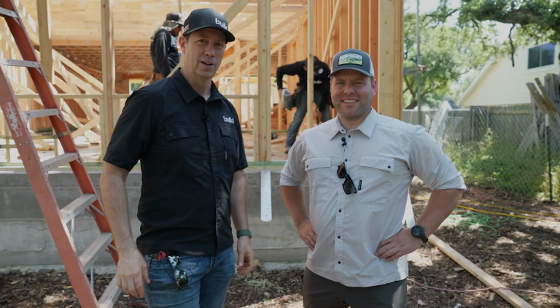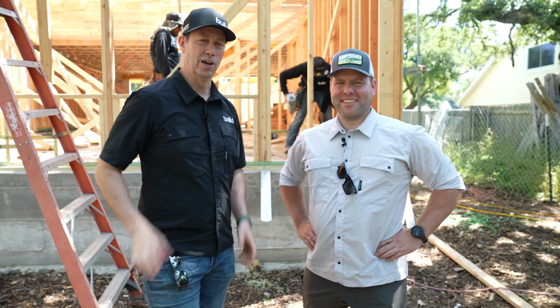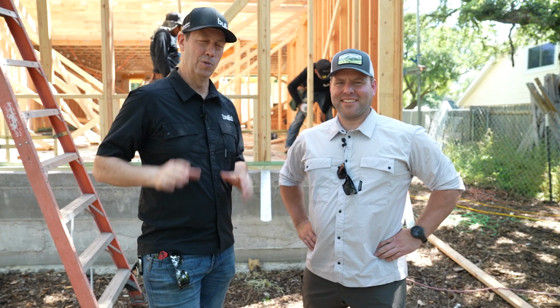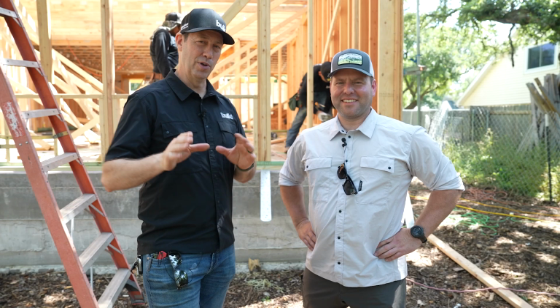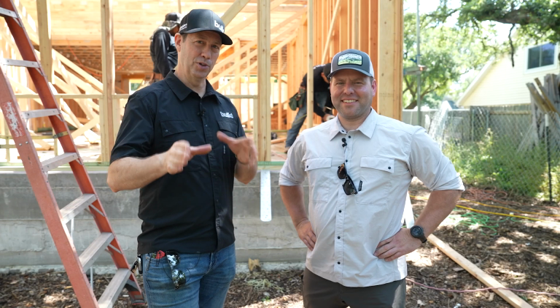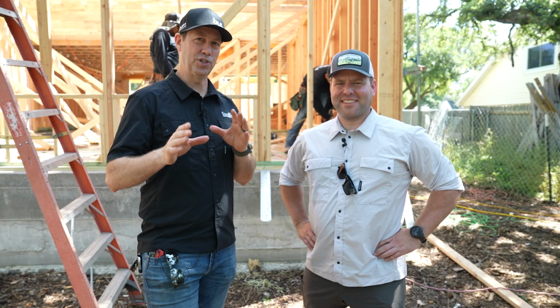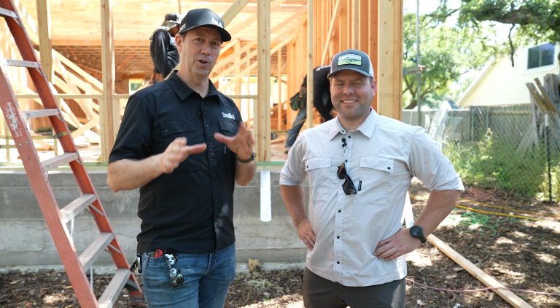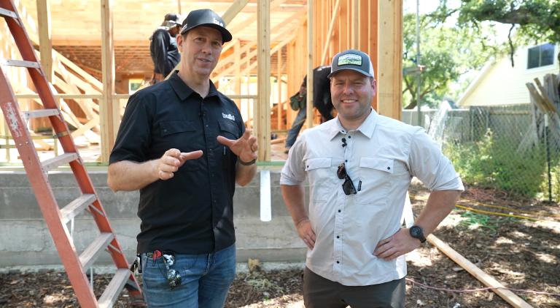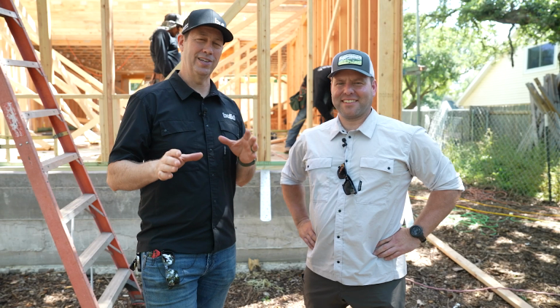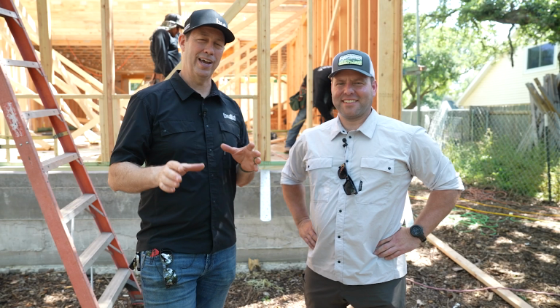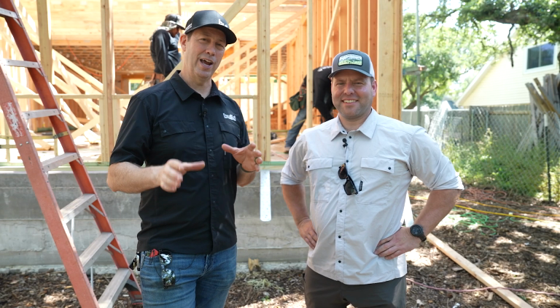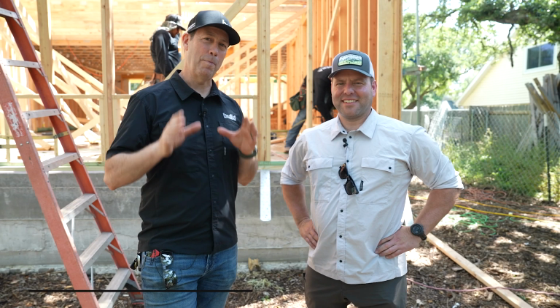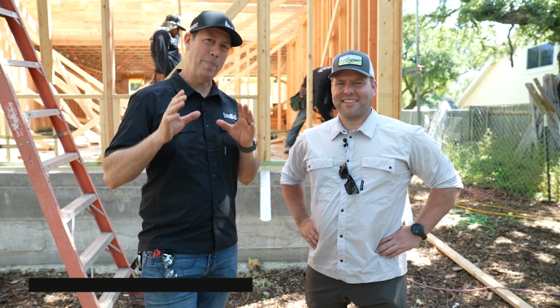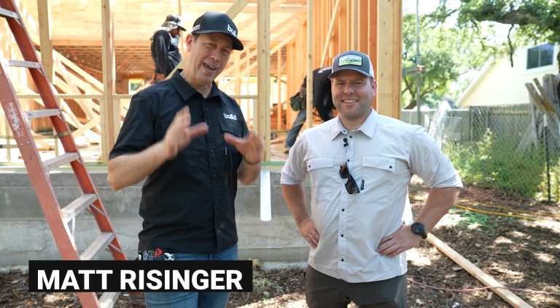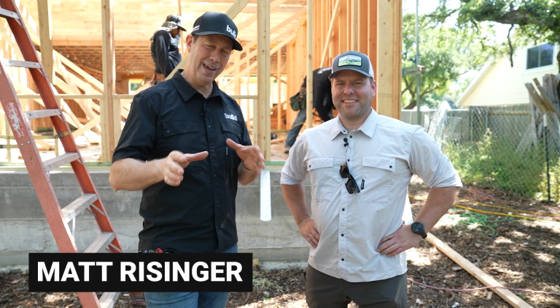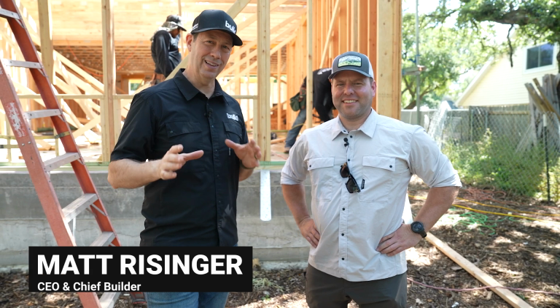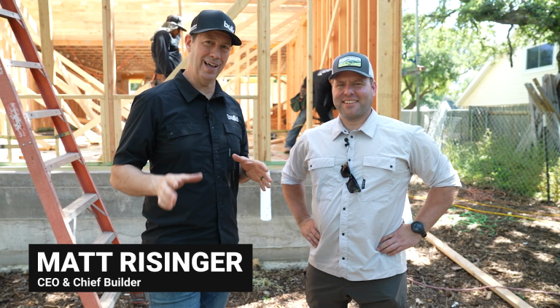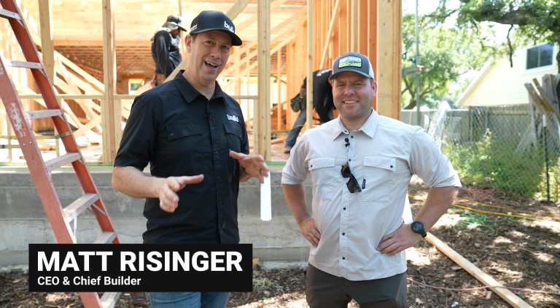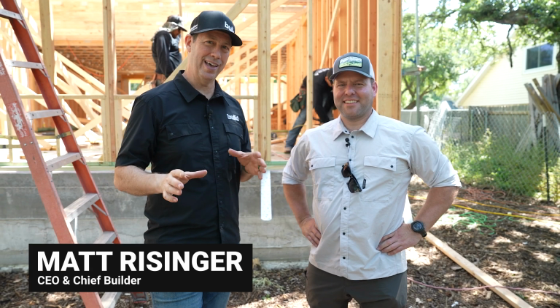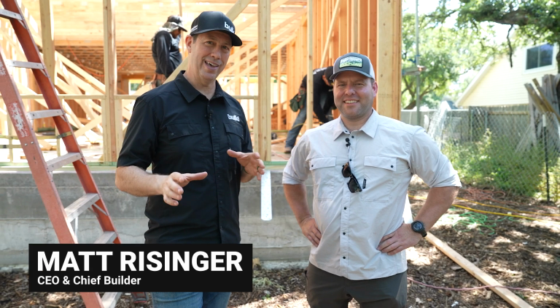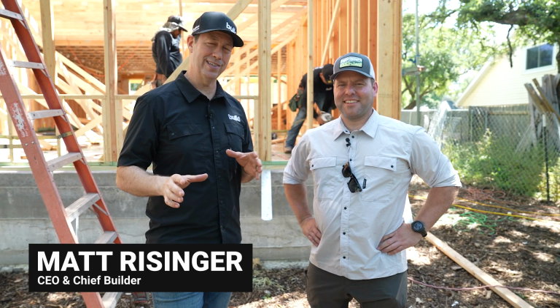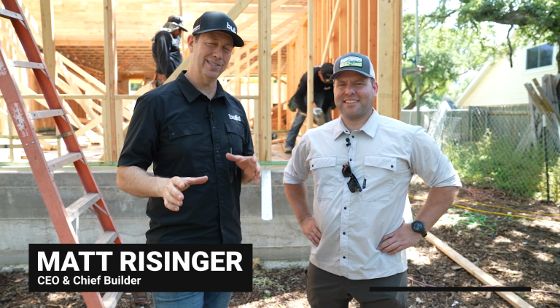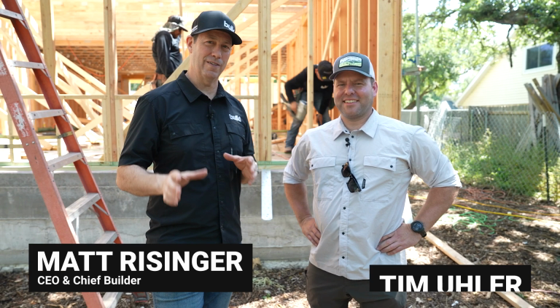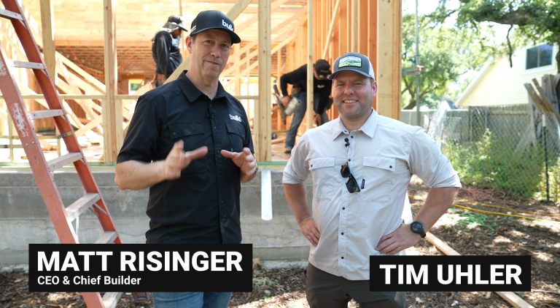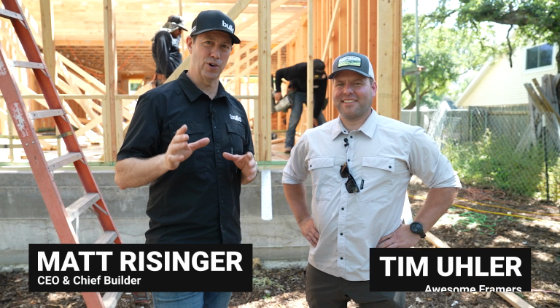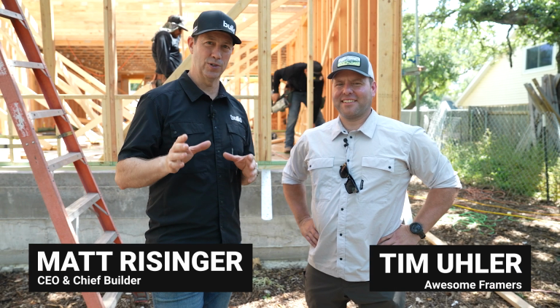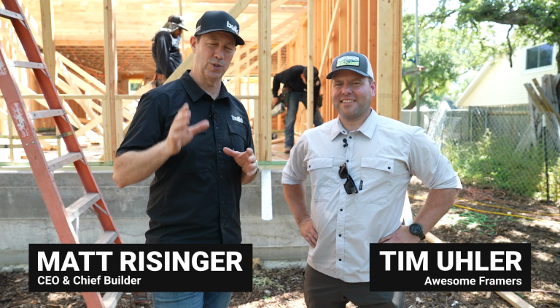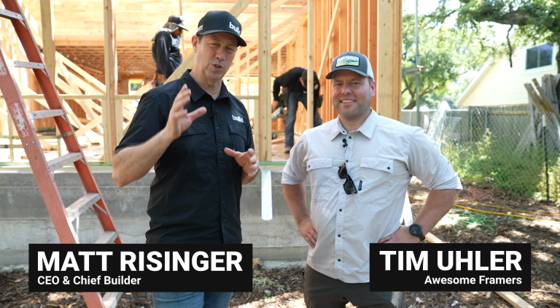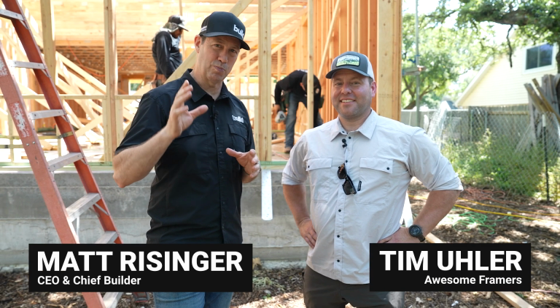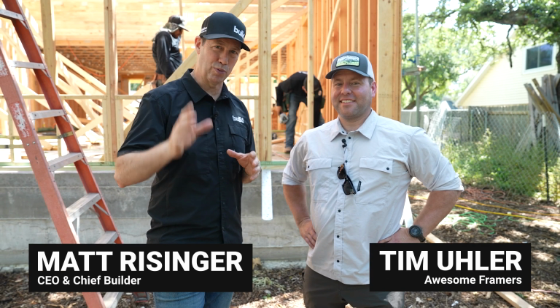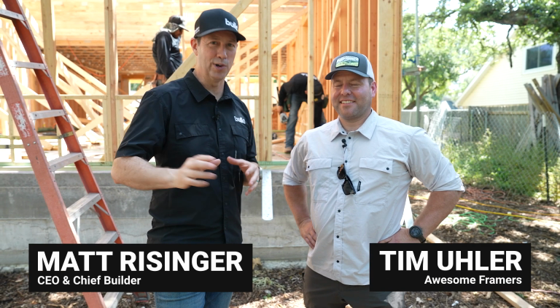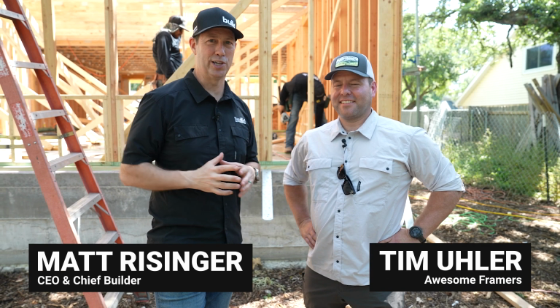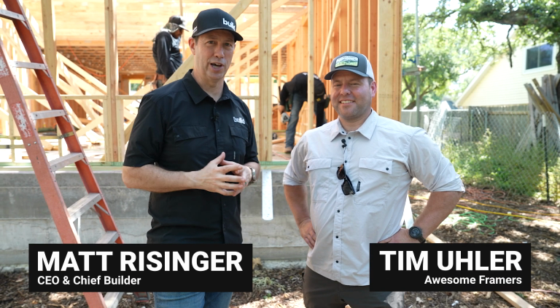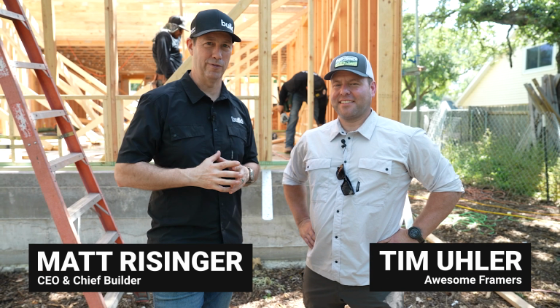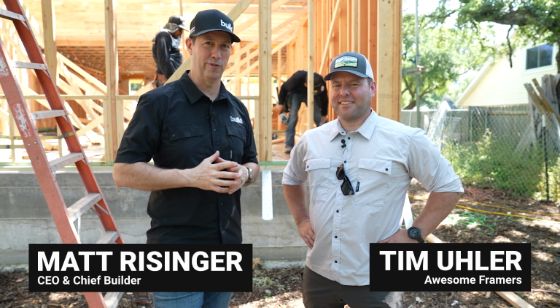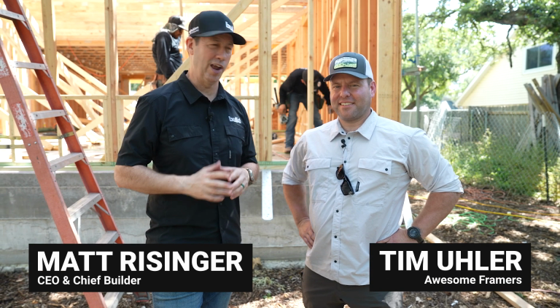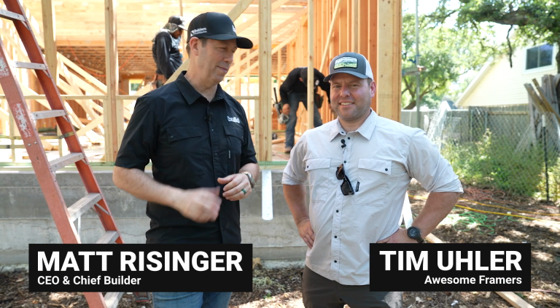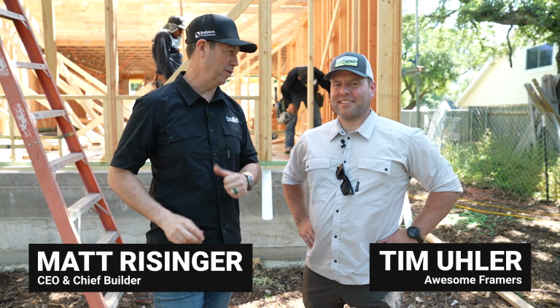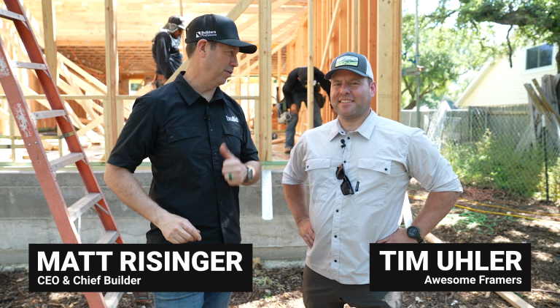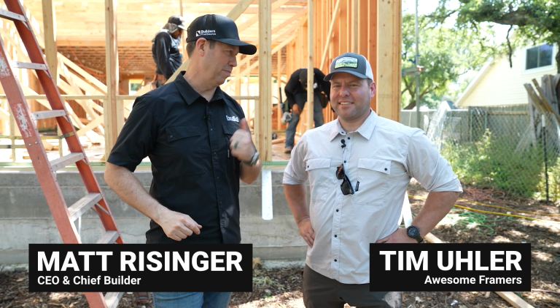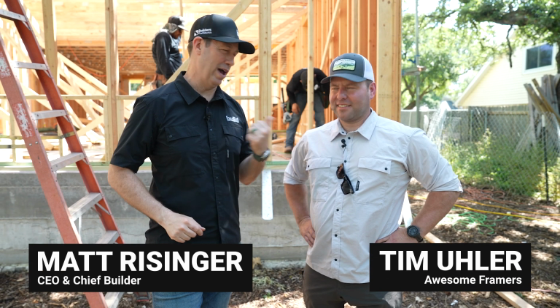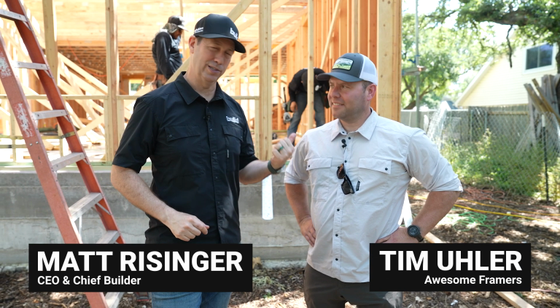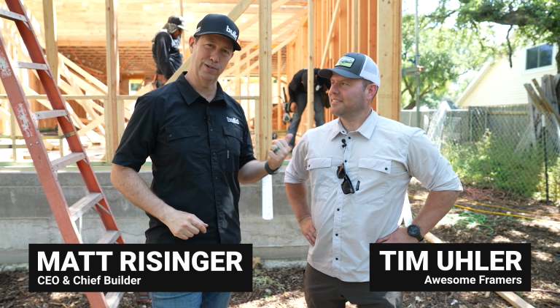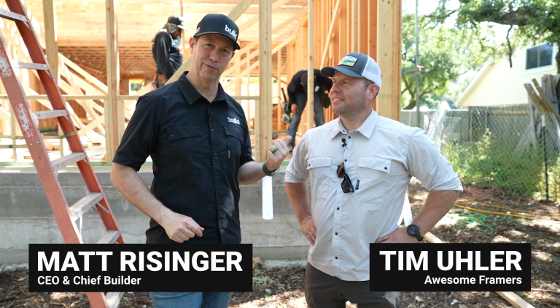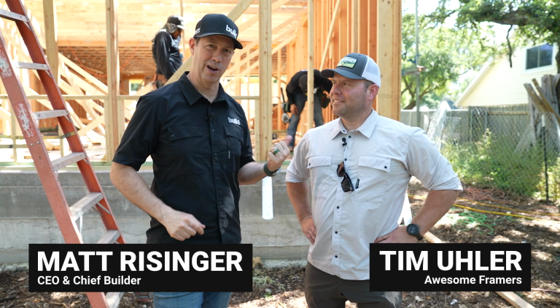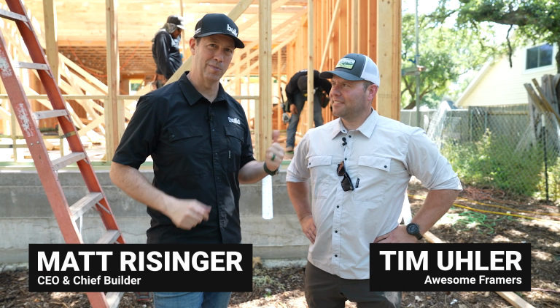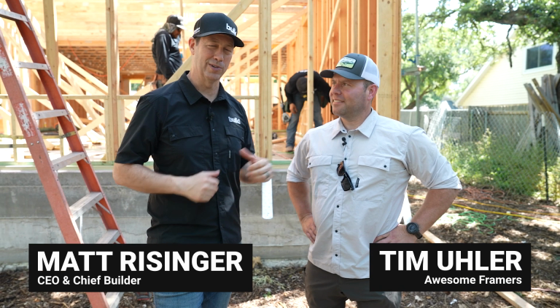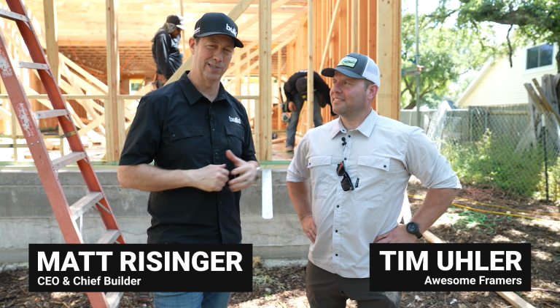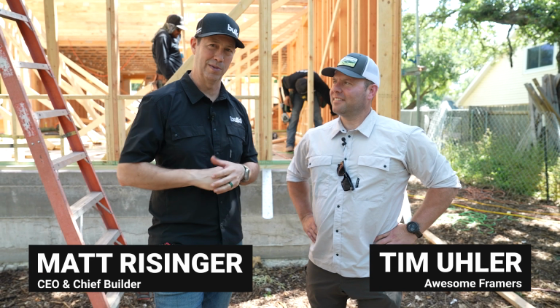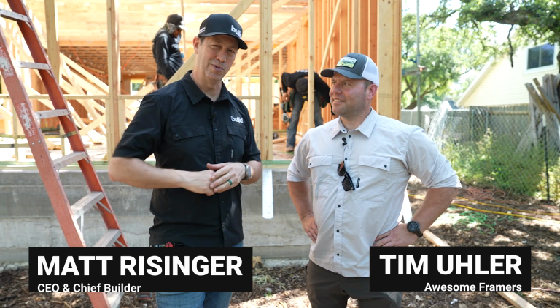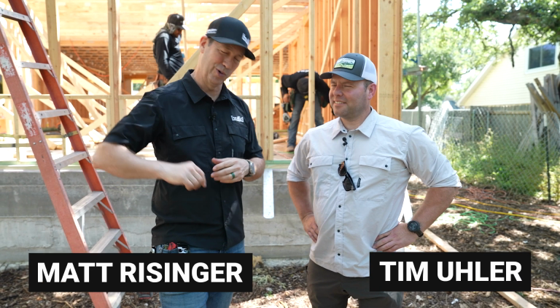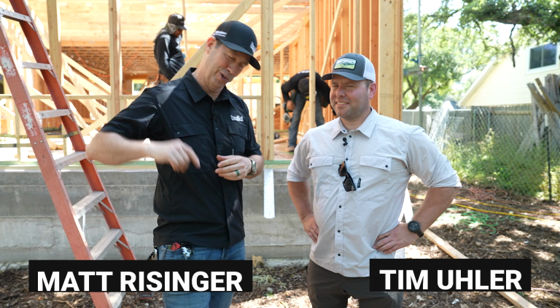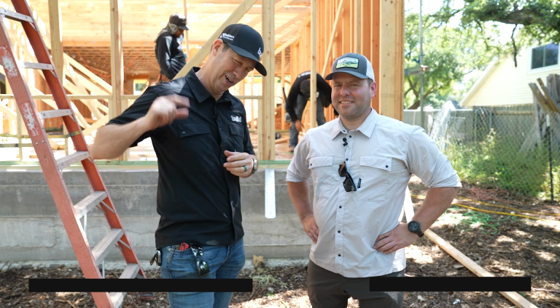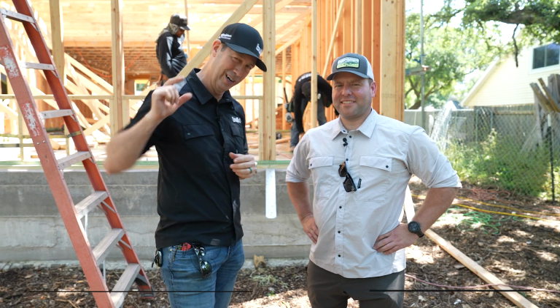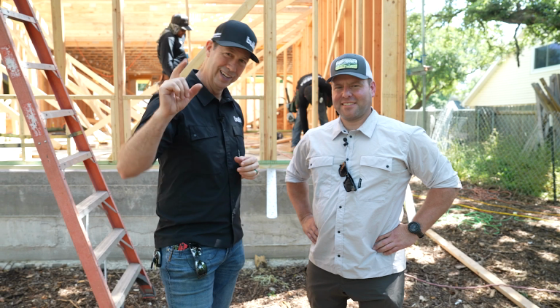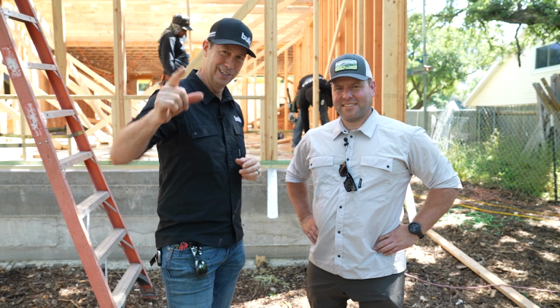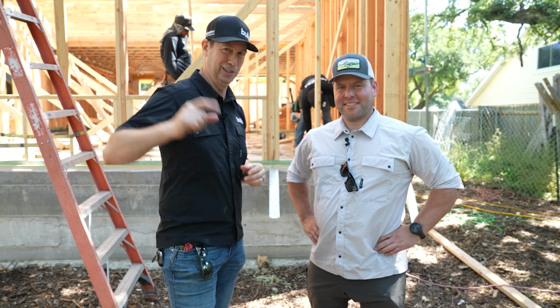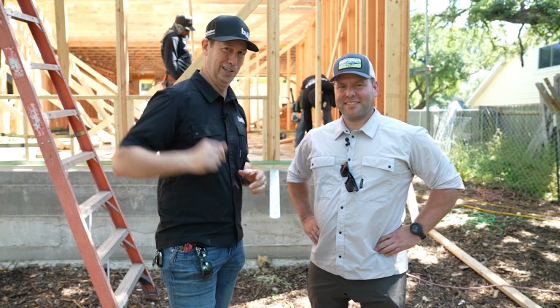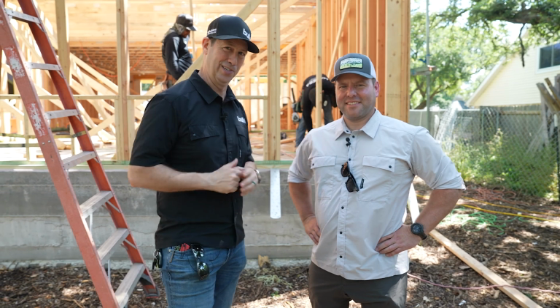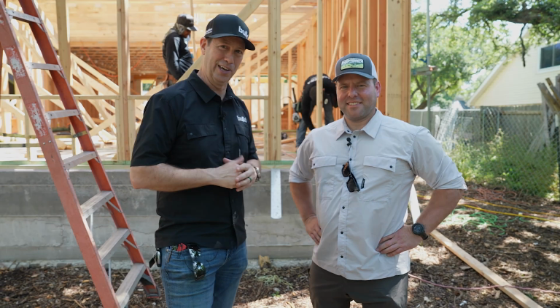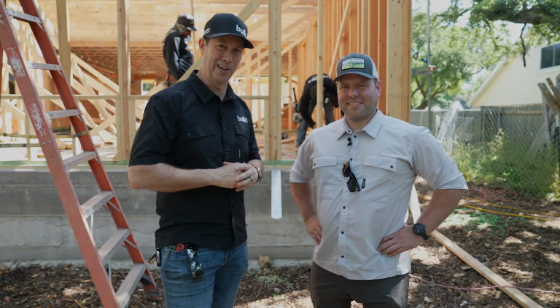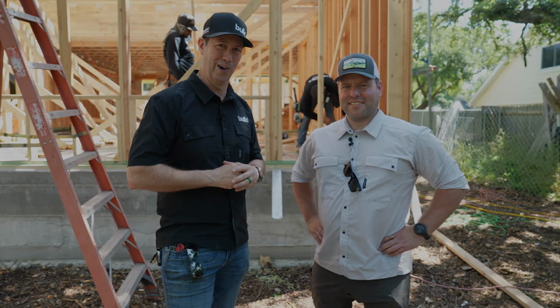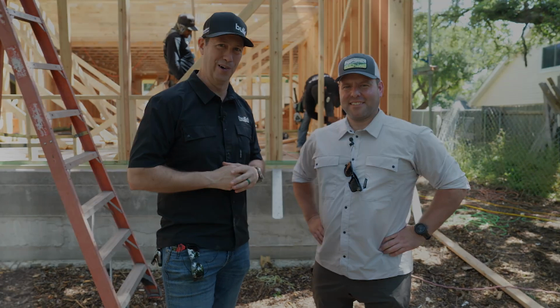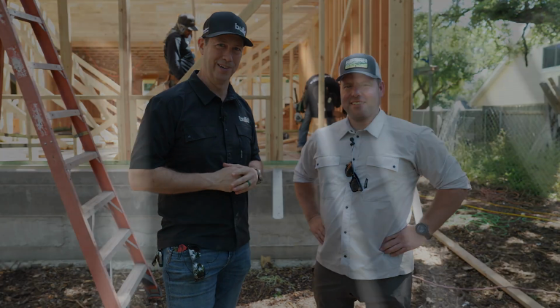On The Build Show today: panelized versus pre-cut framing with master framer Tim Euler. Let's get going.